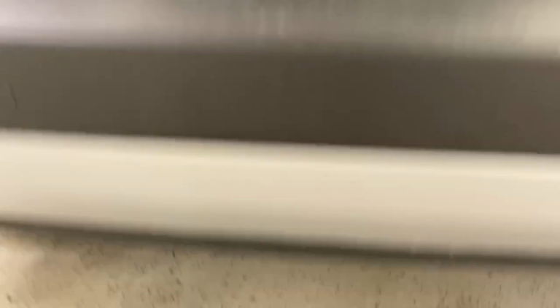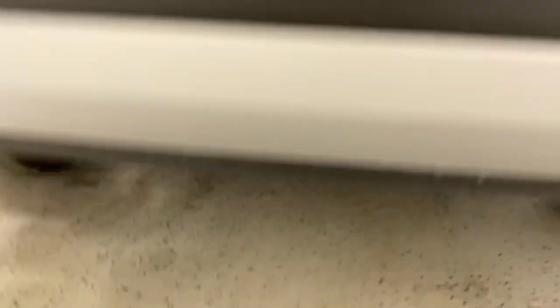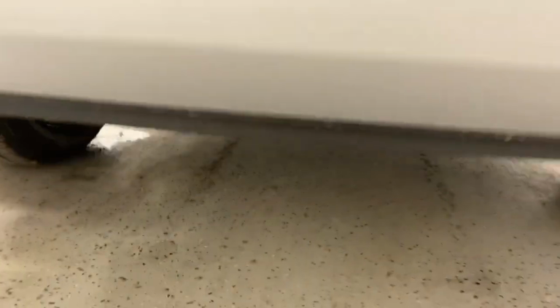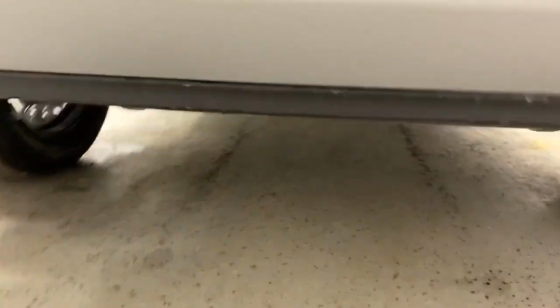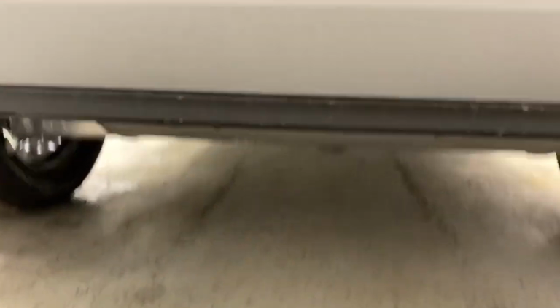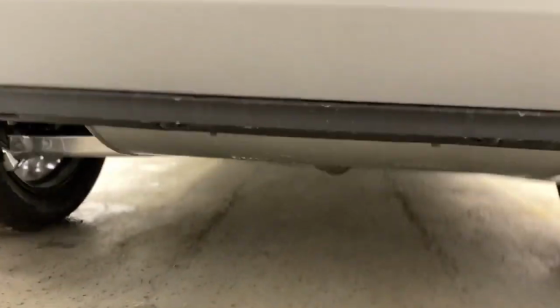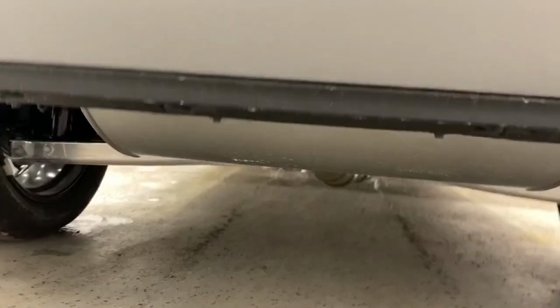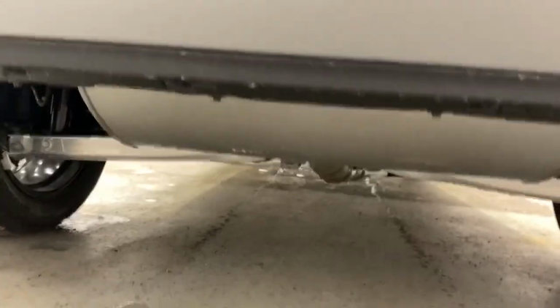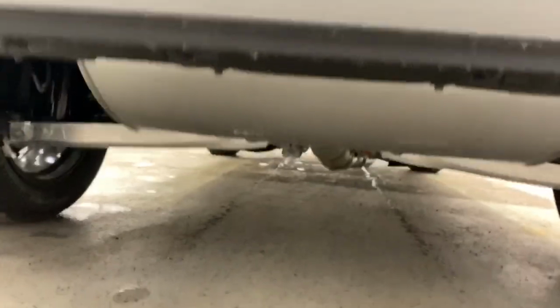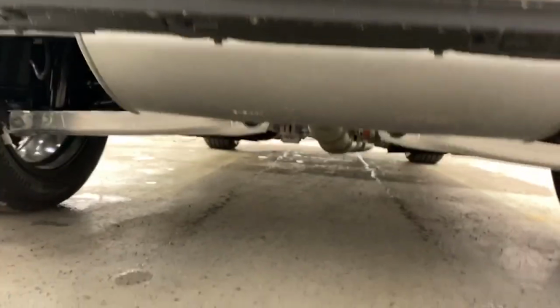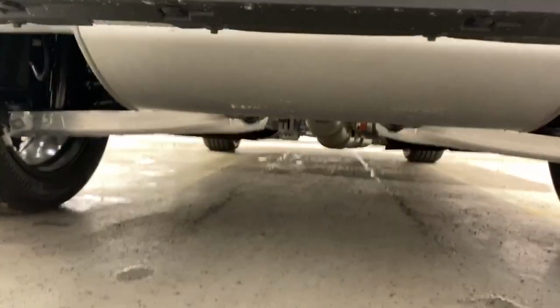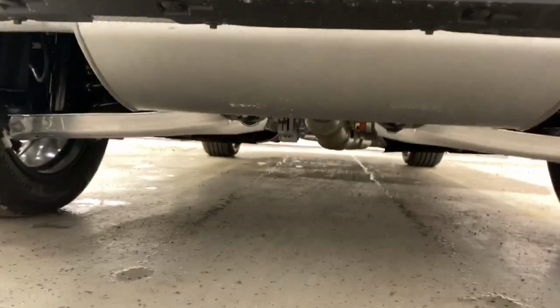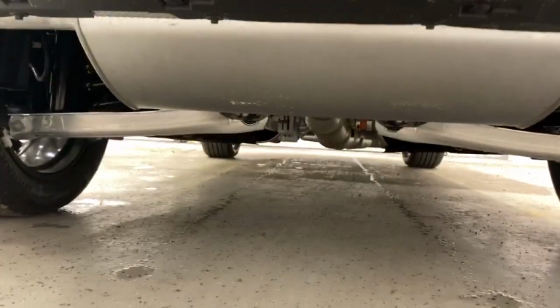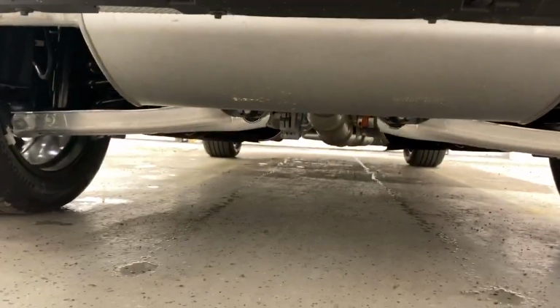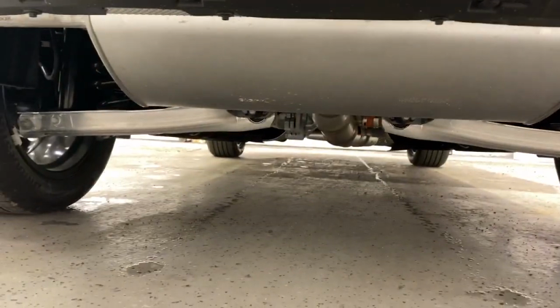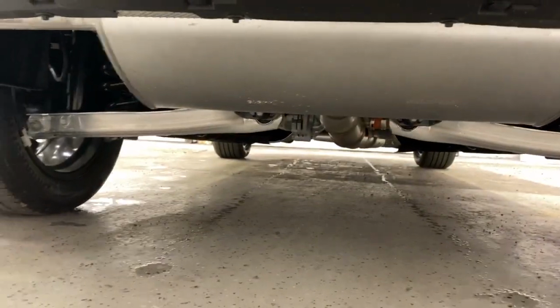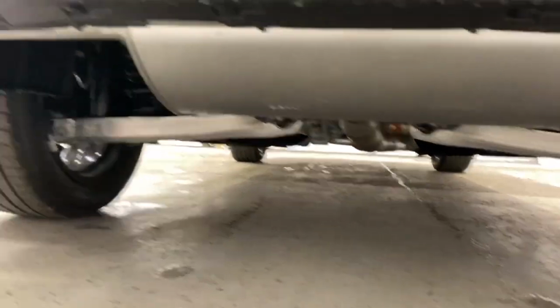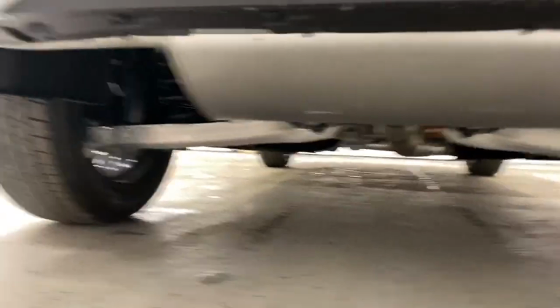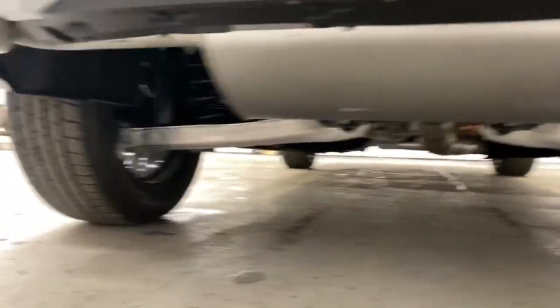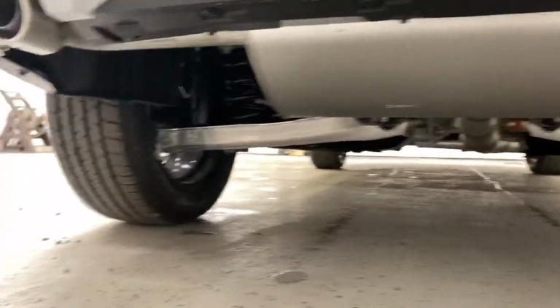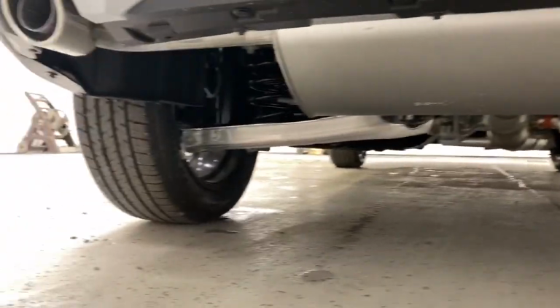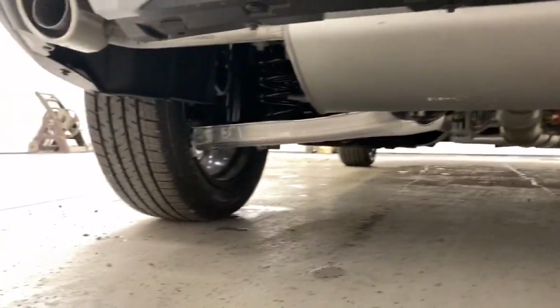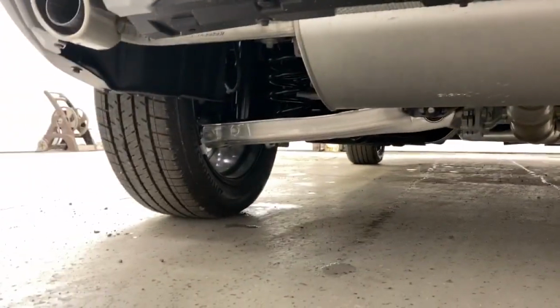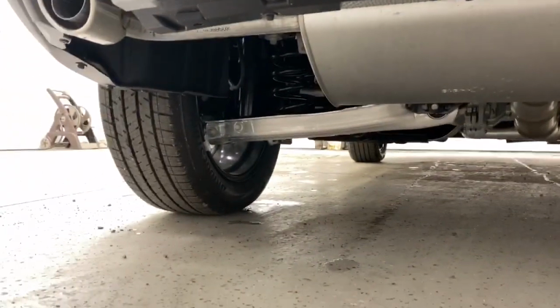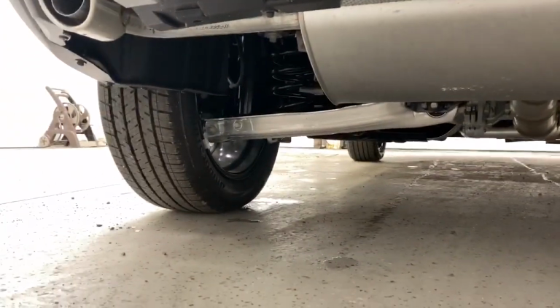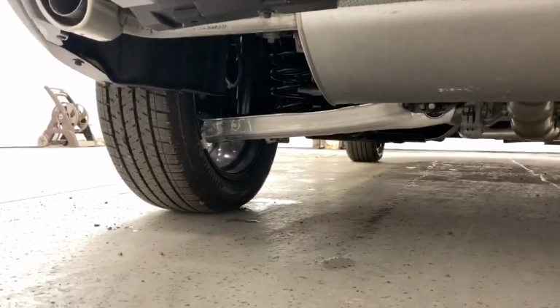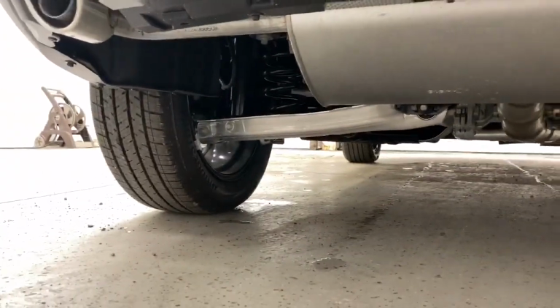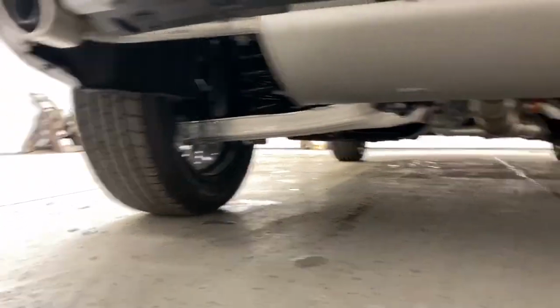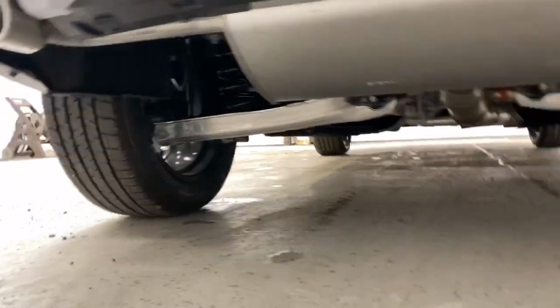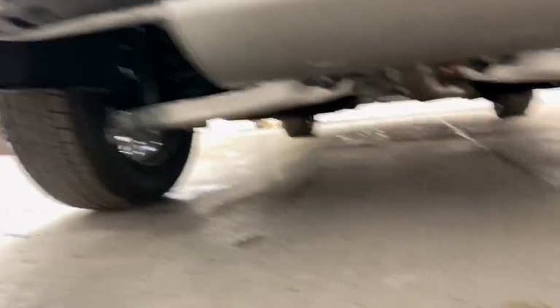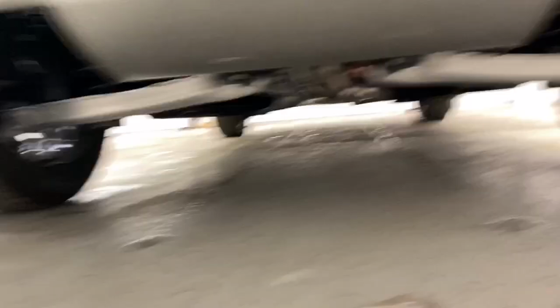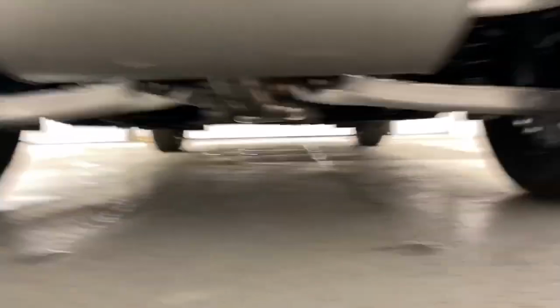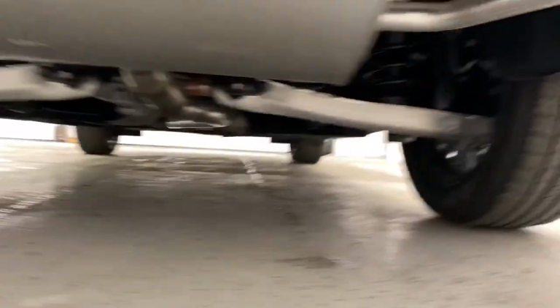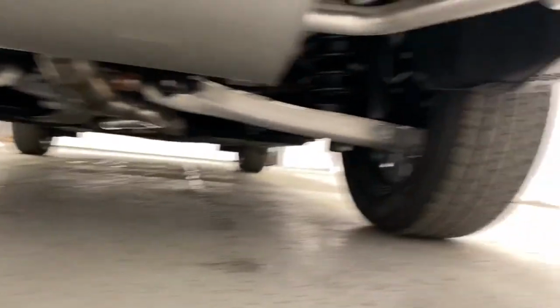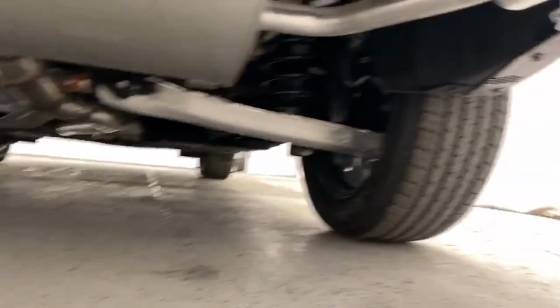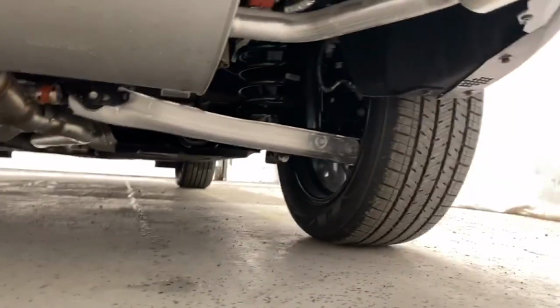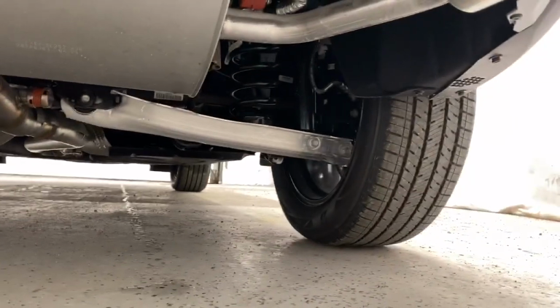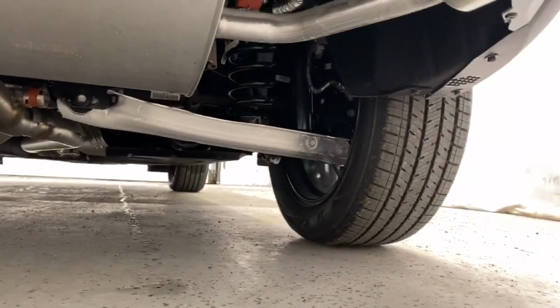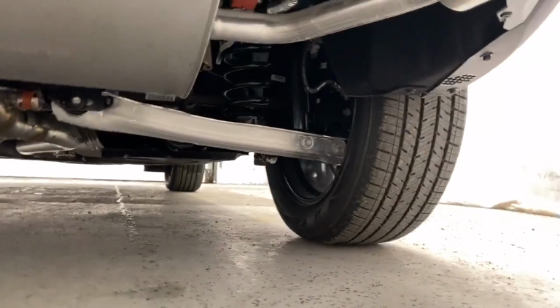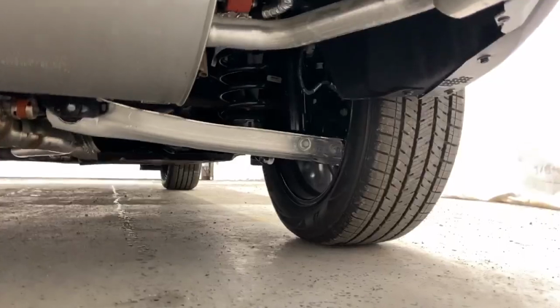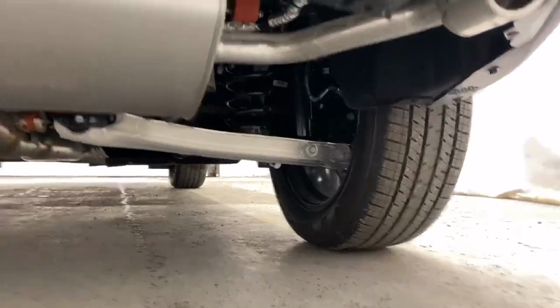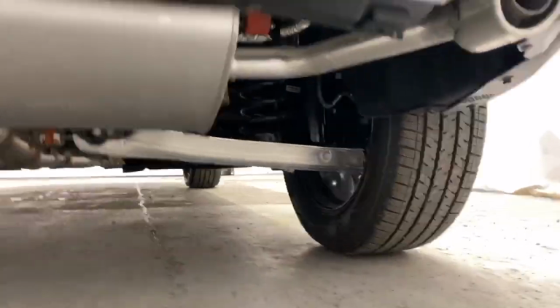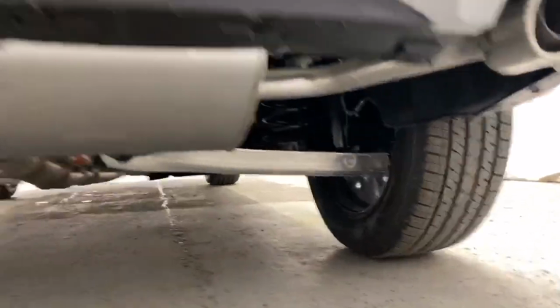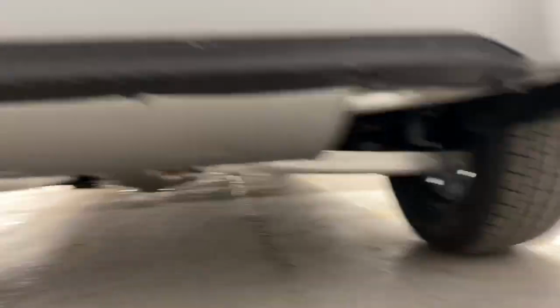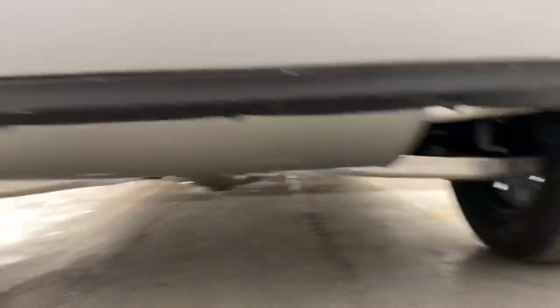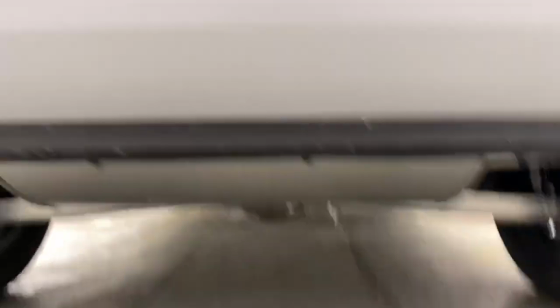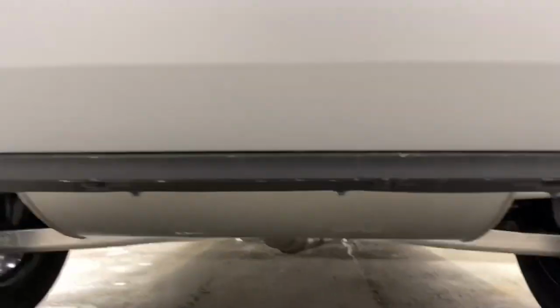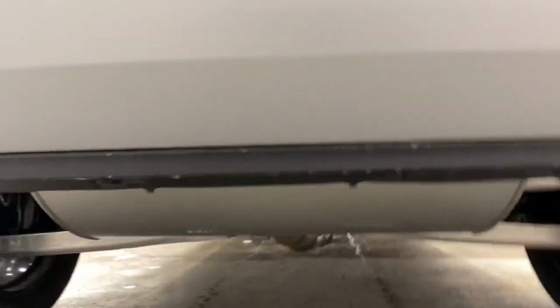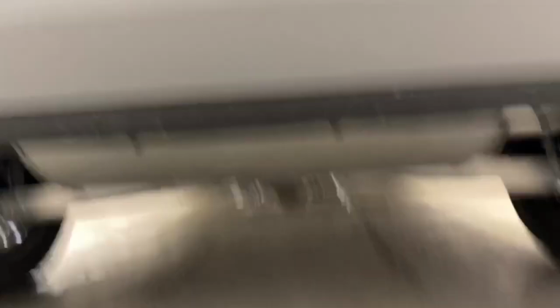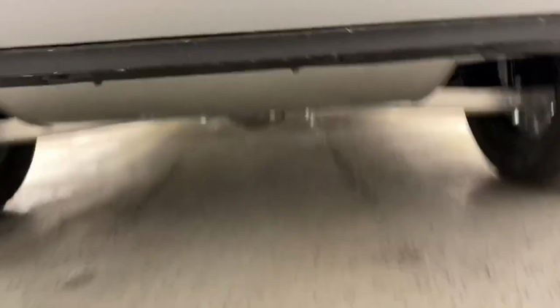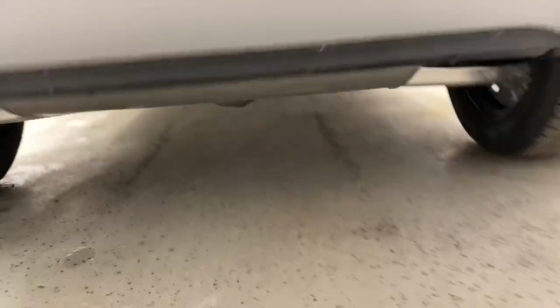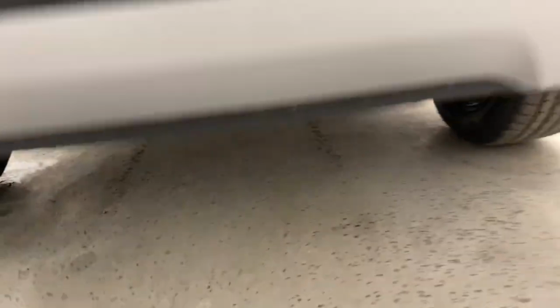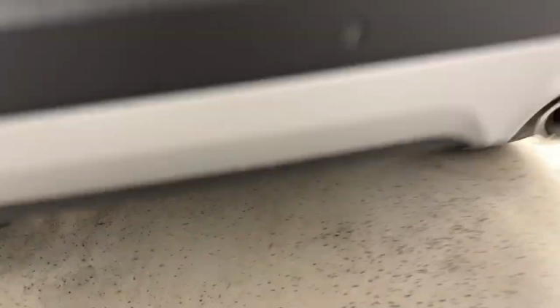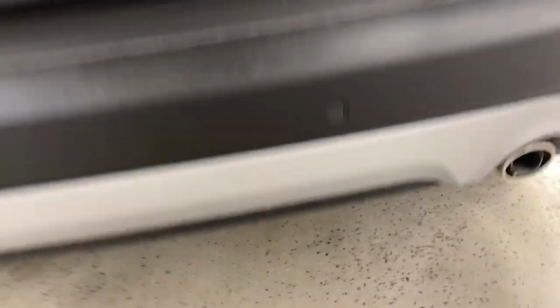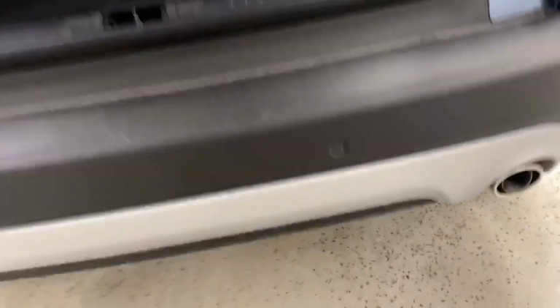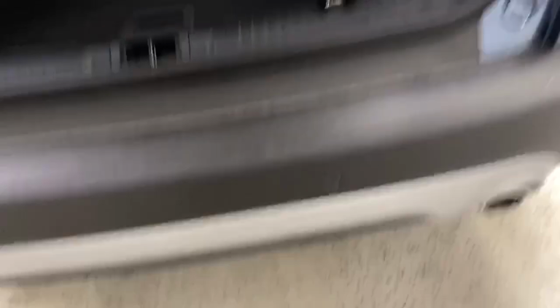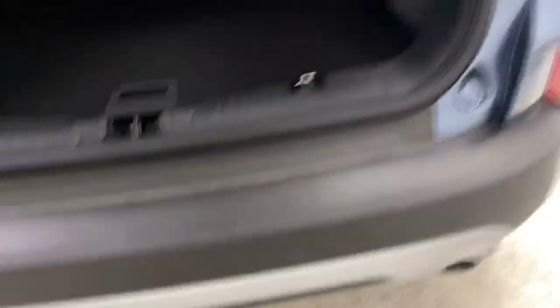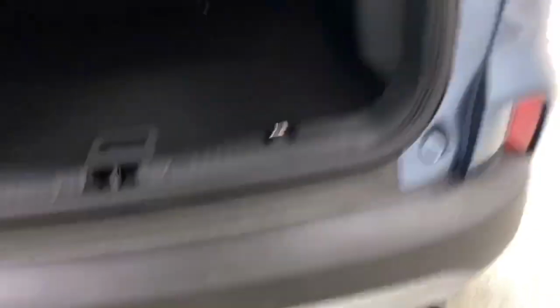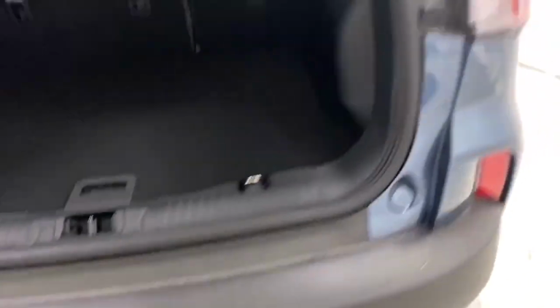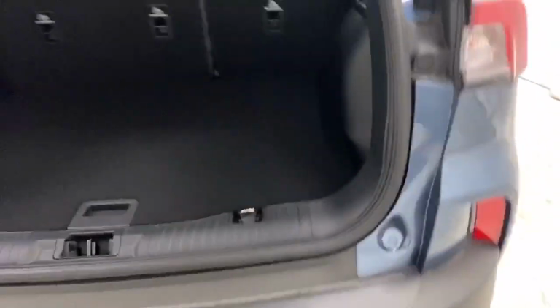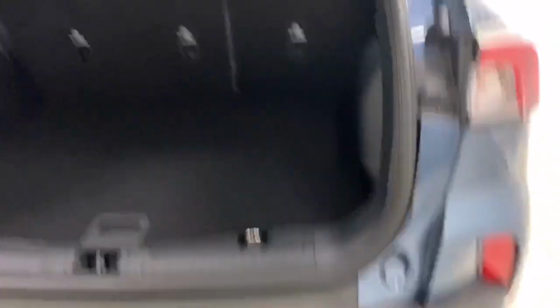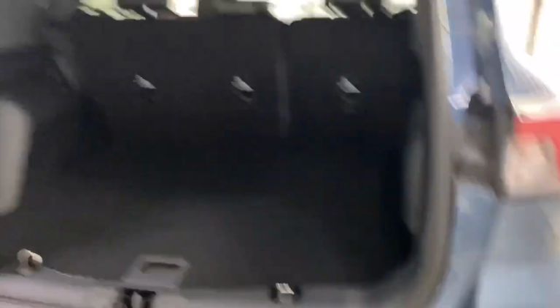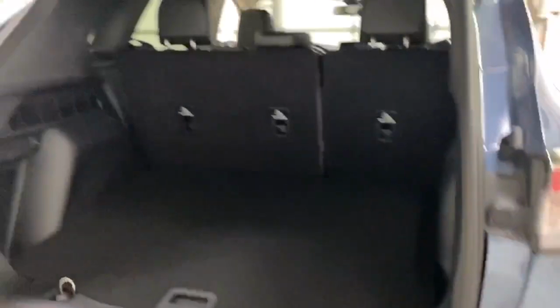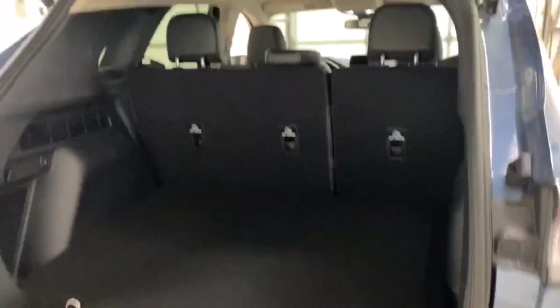Underneath the Escape here it's pretty standard — you get your suspension just under there. There's no tow package on this one, but that's also an option on other Escapes.